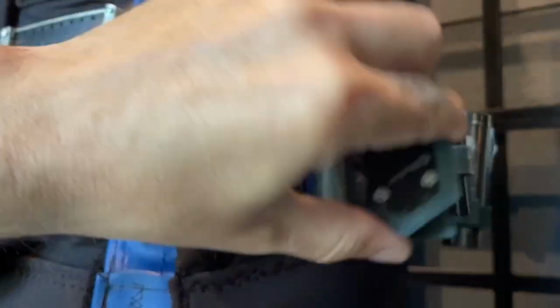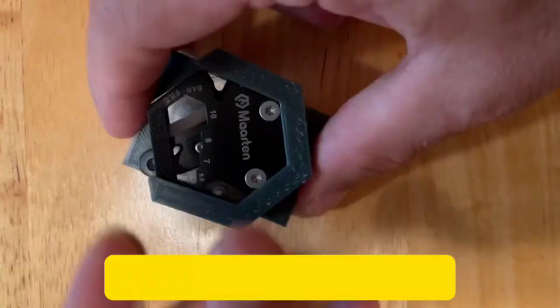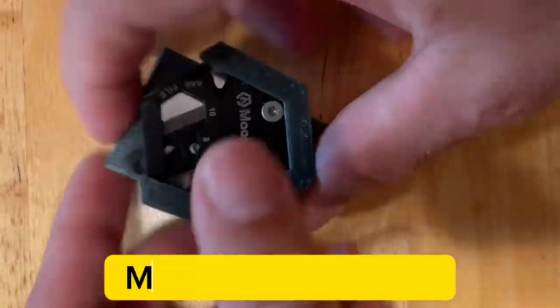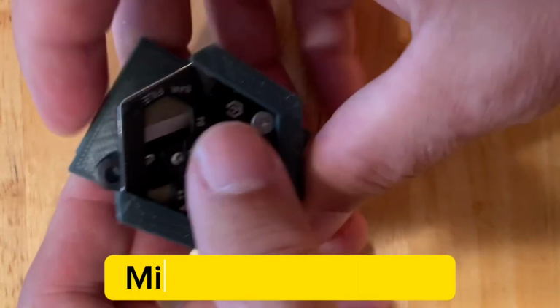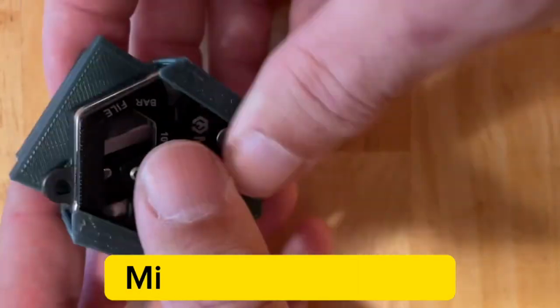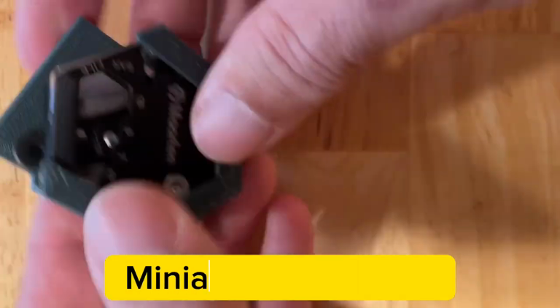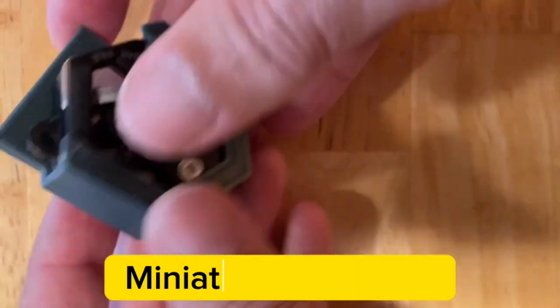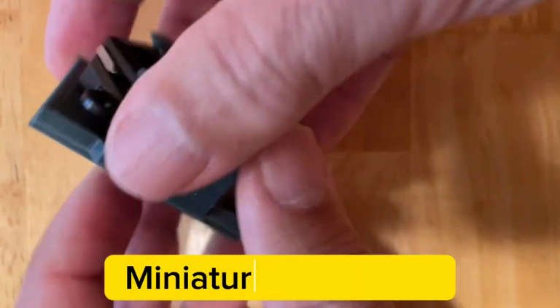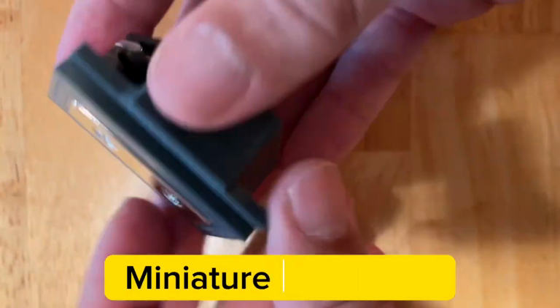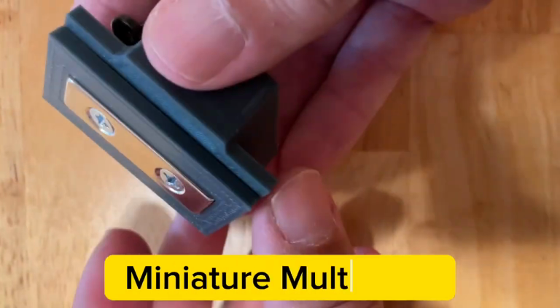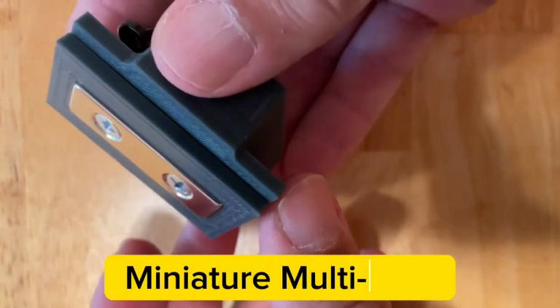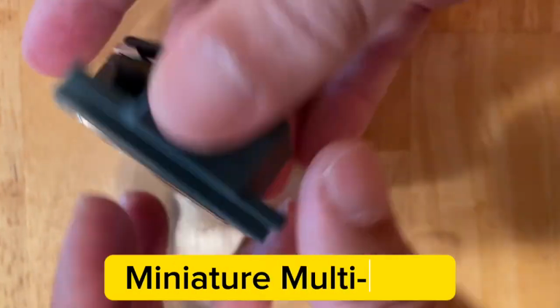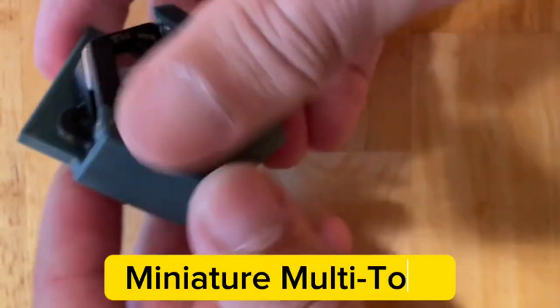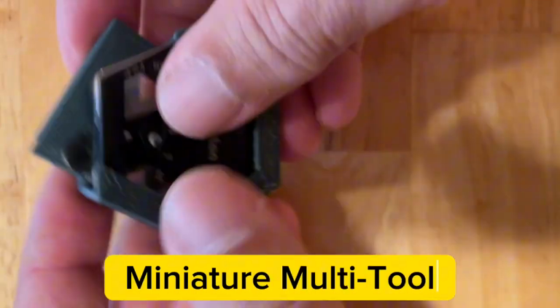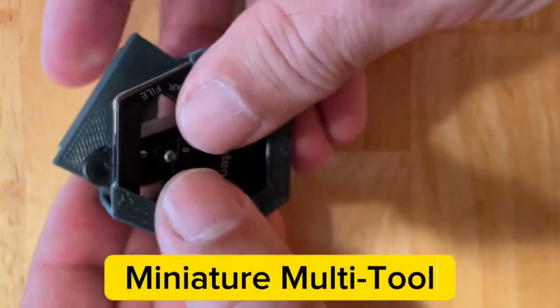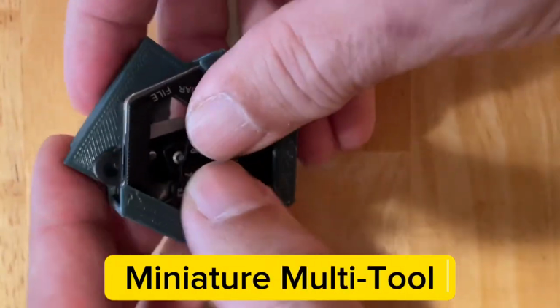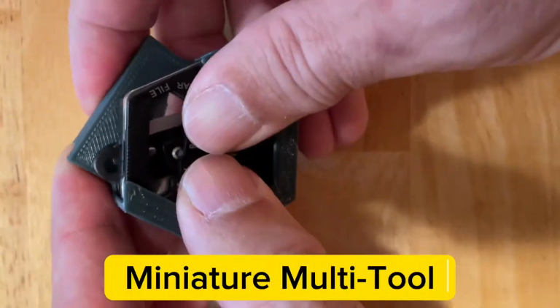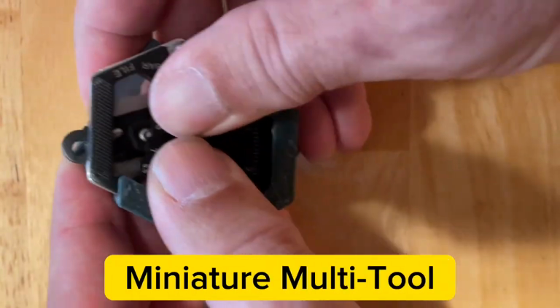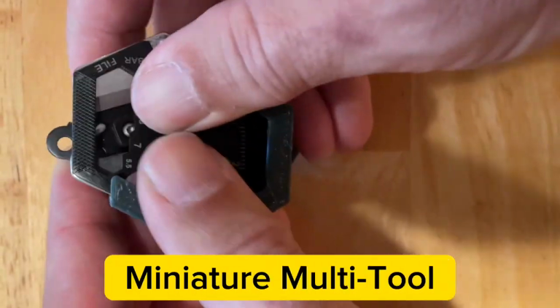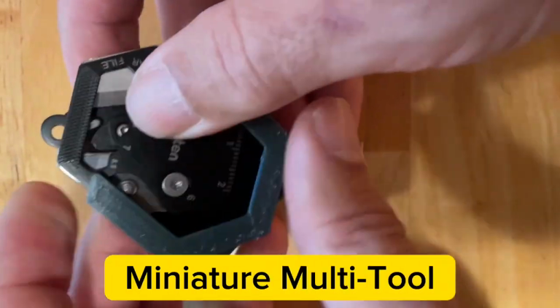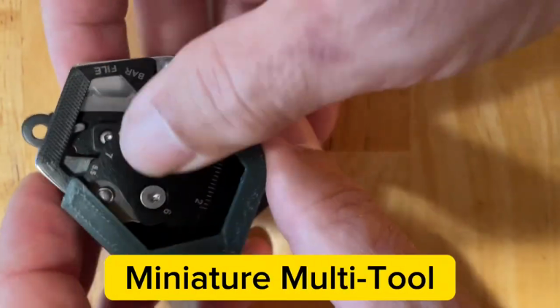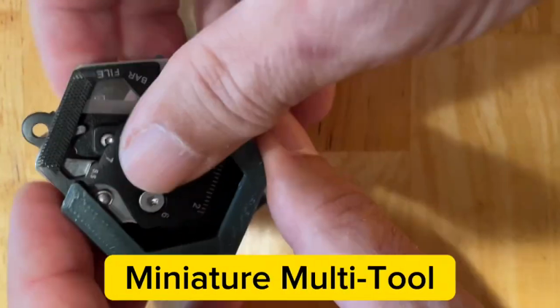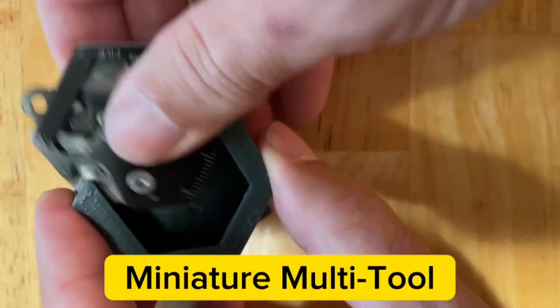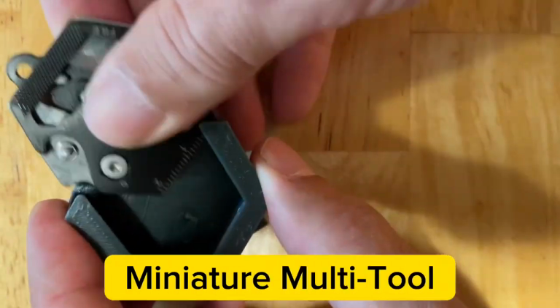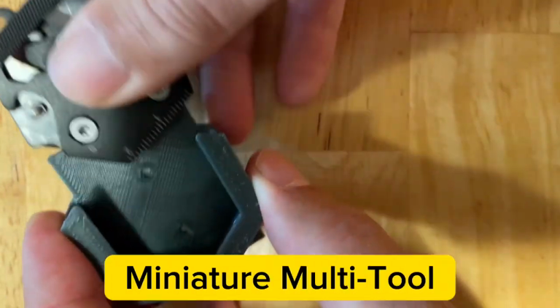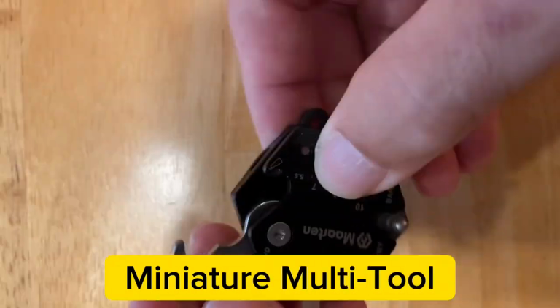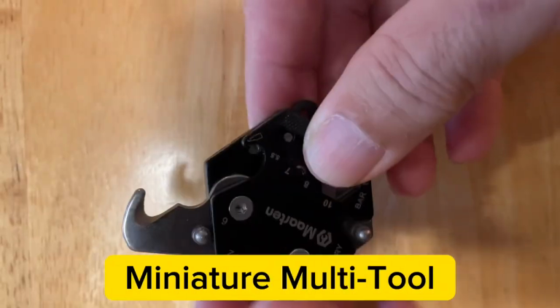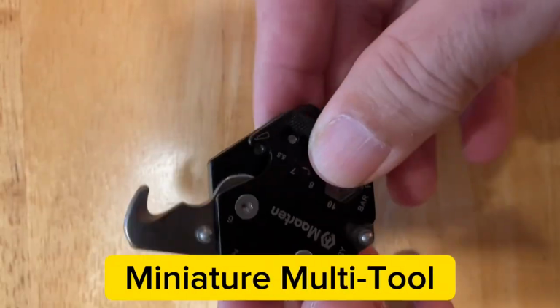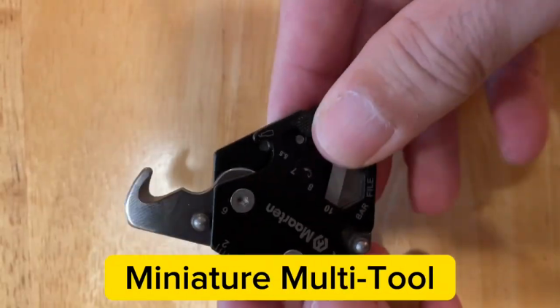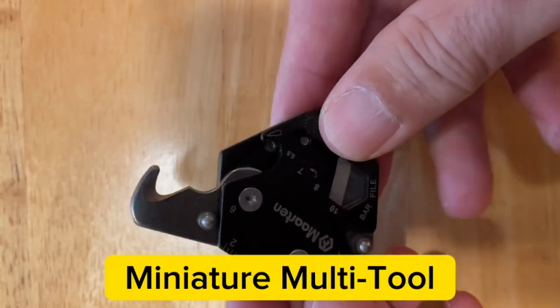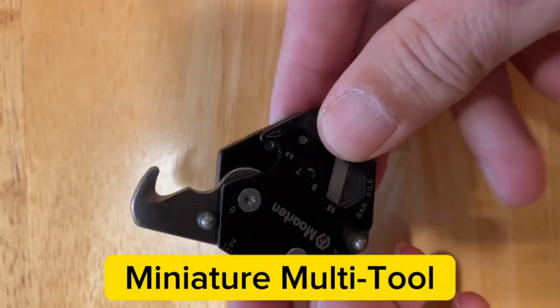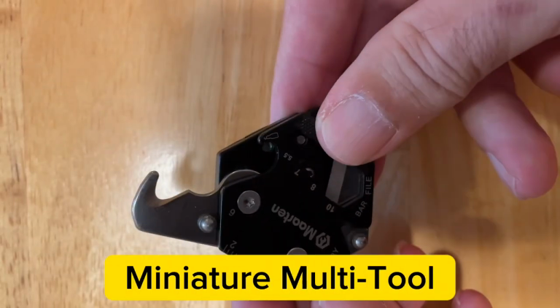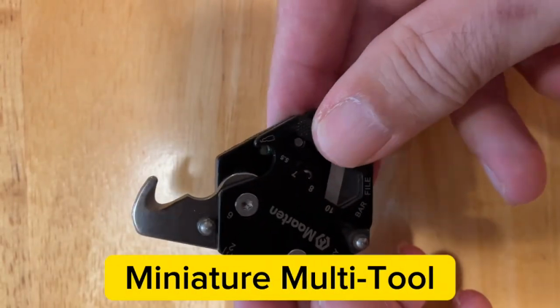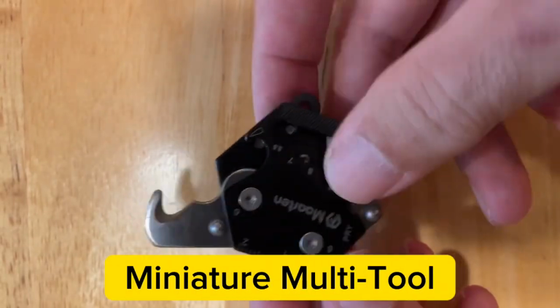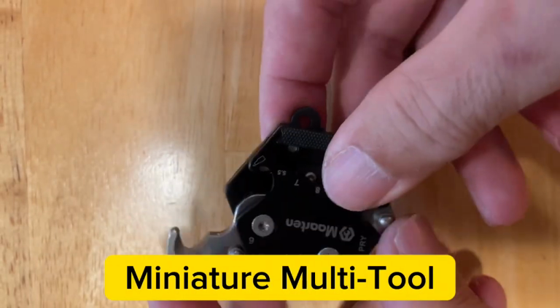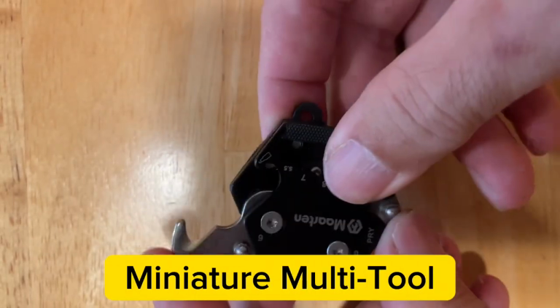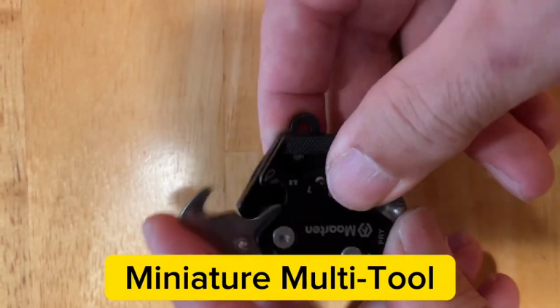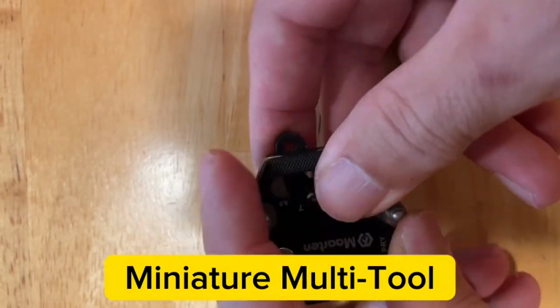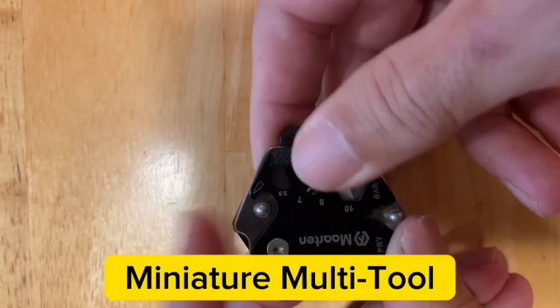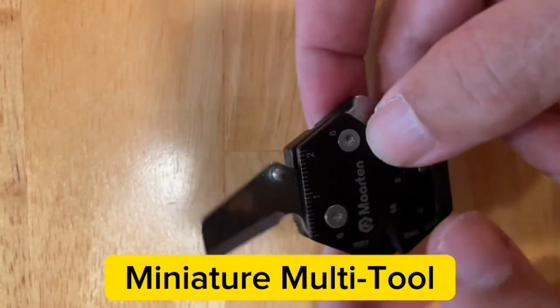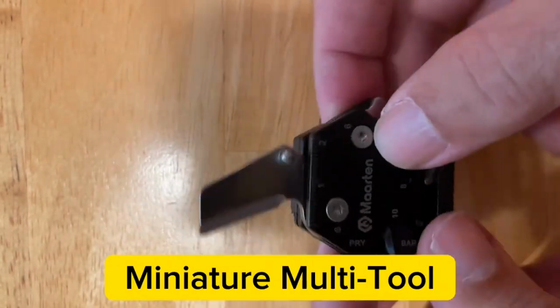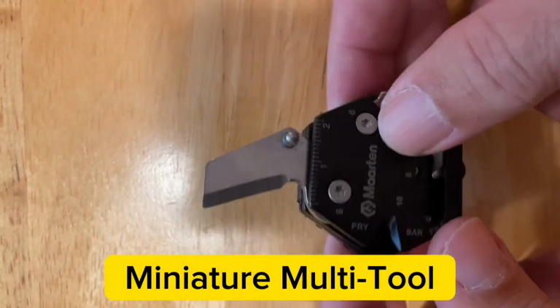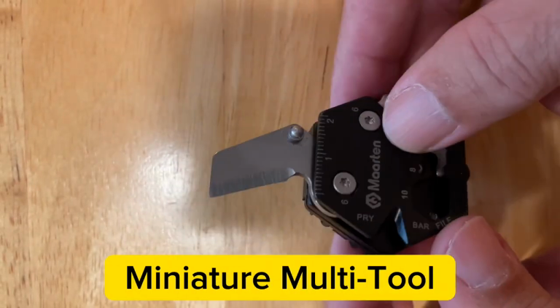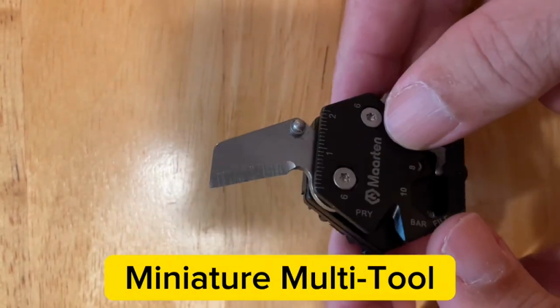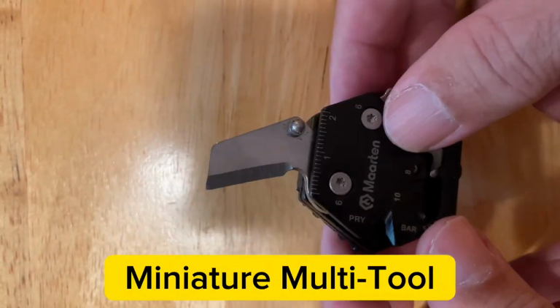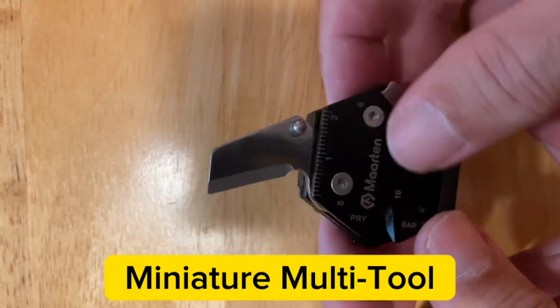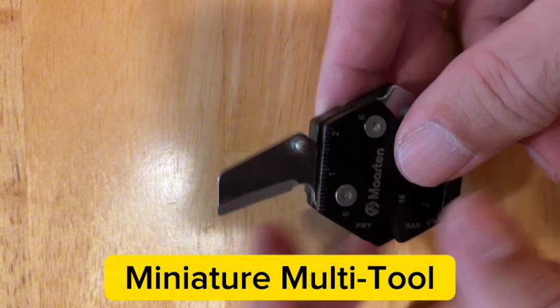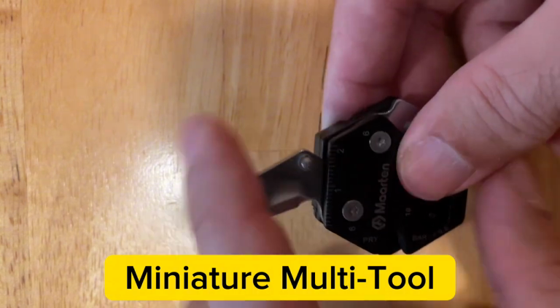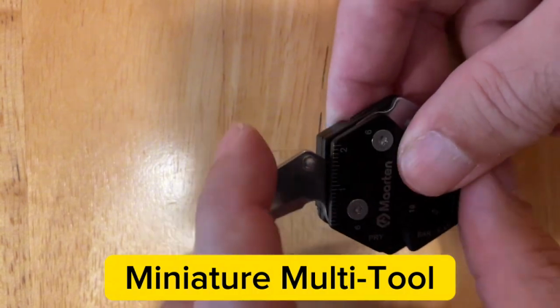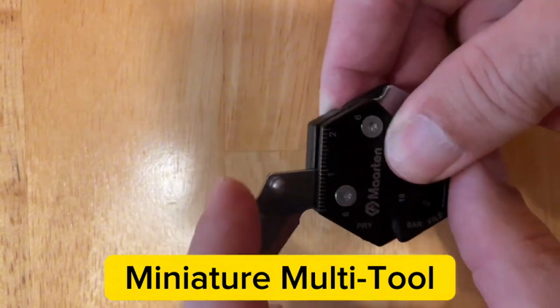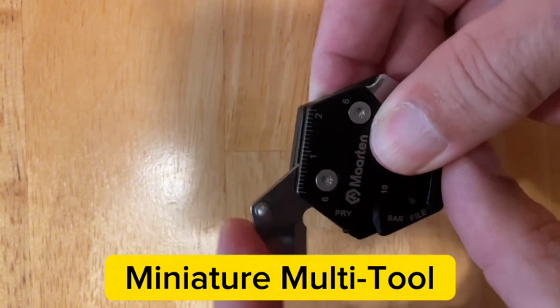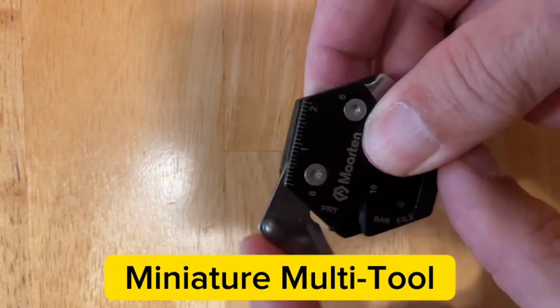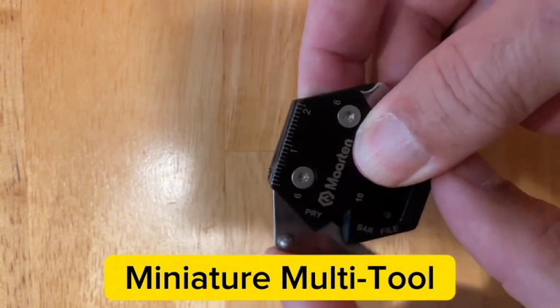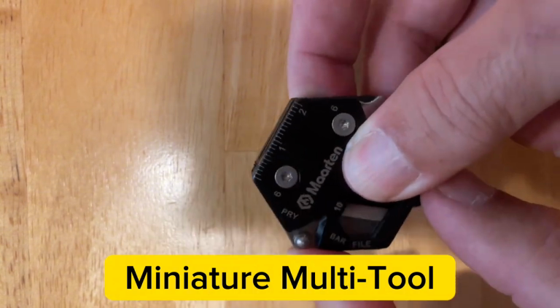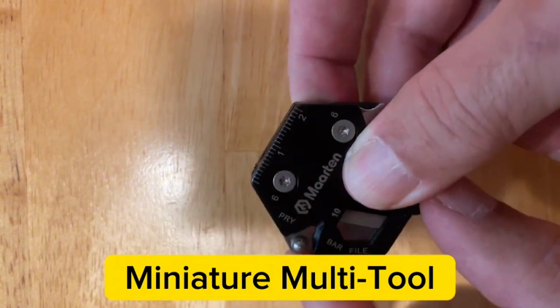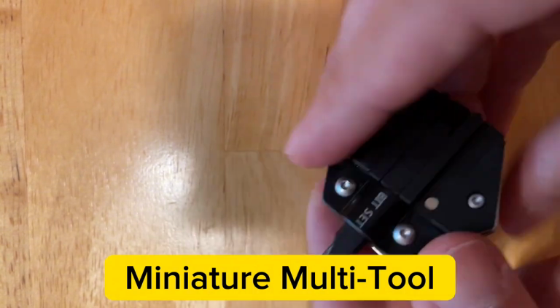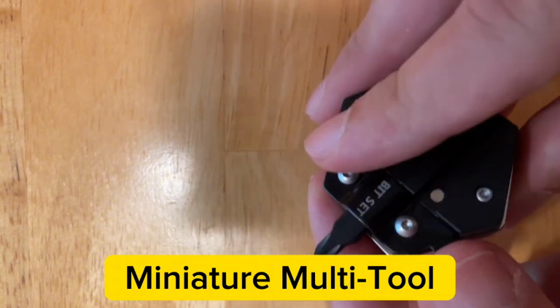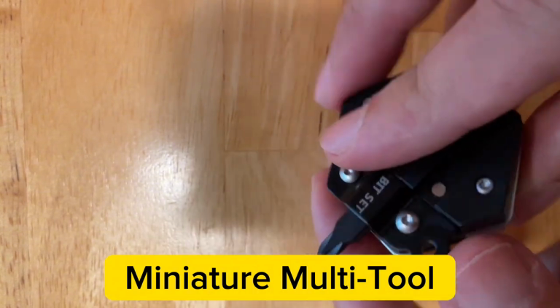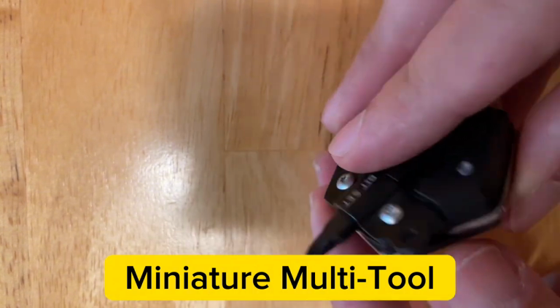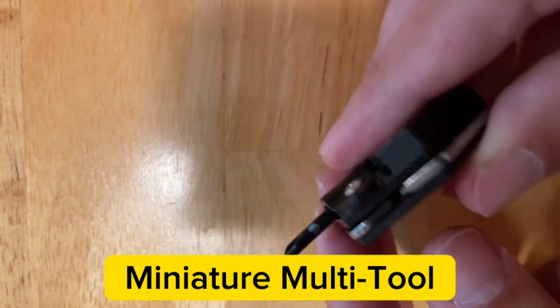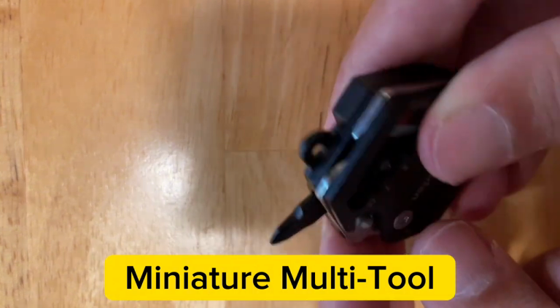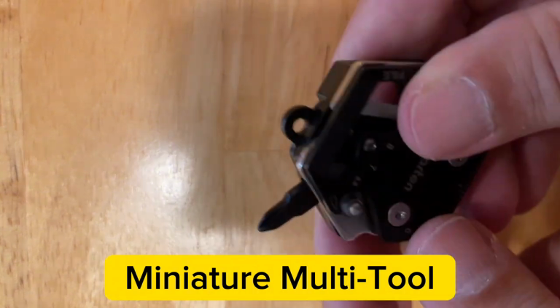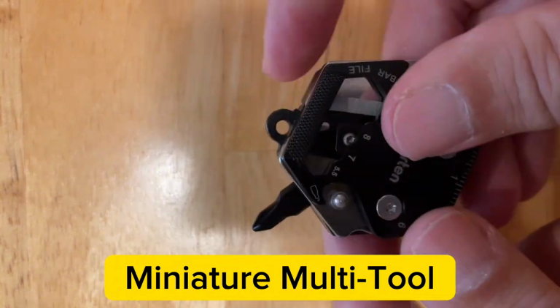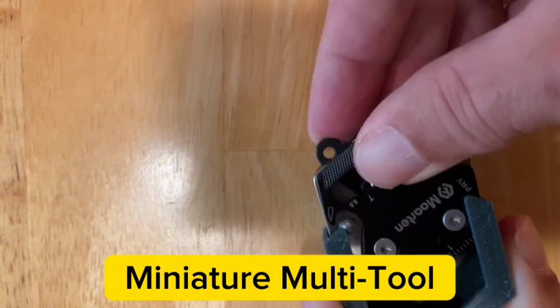Mini stainless steel multi-tool contains a knife, hex wrenches, wire strippers, nail files, screwdrivers, and a bottle opener.